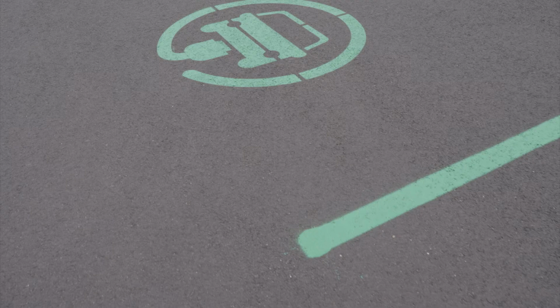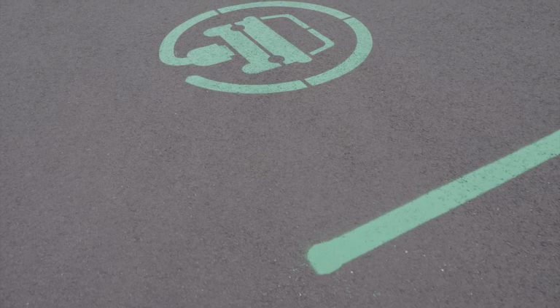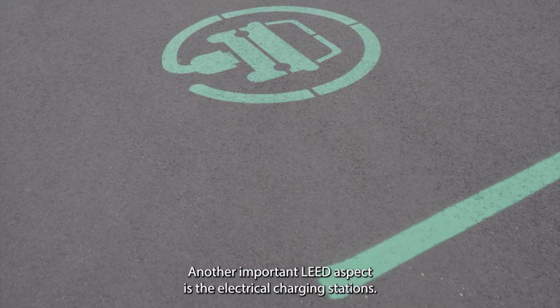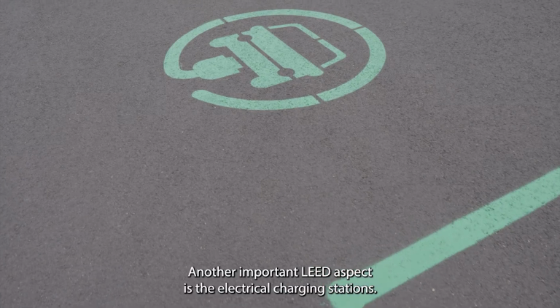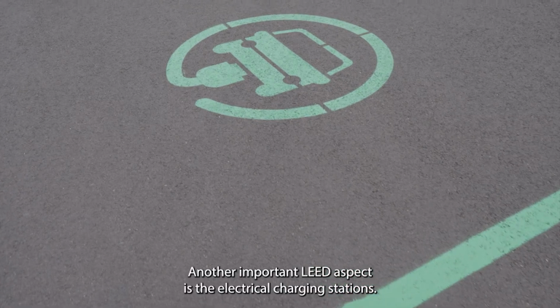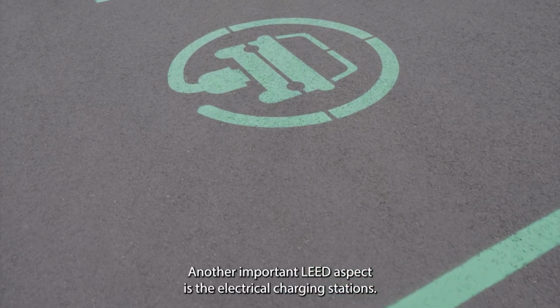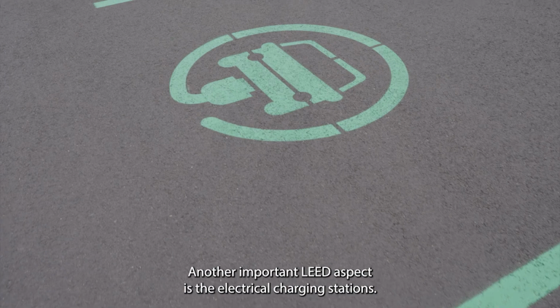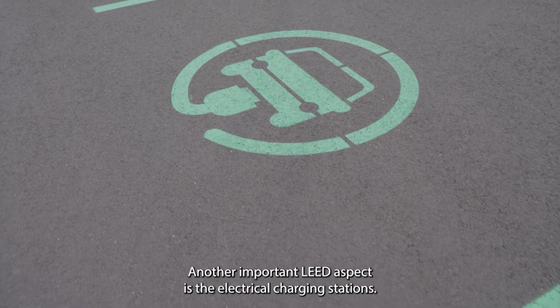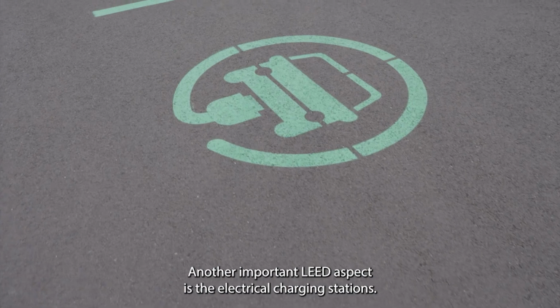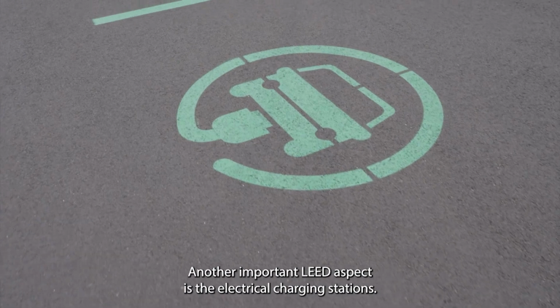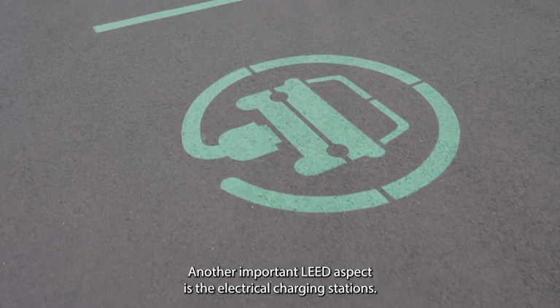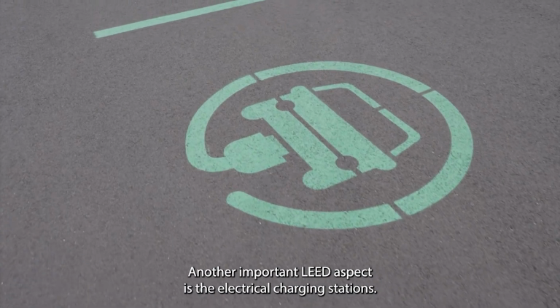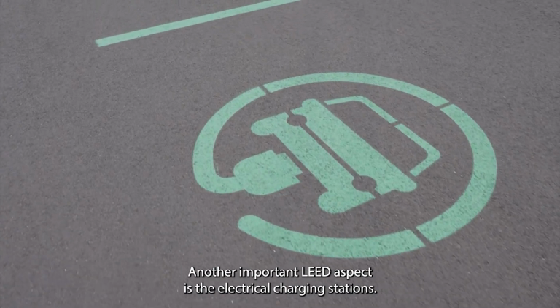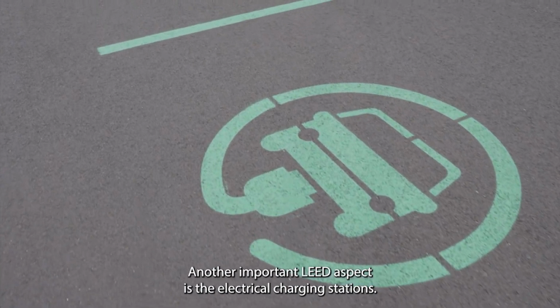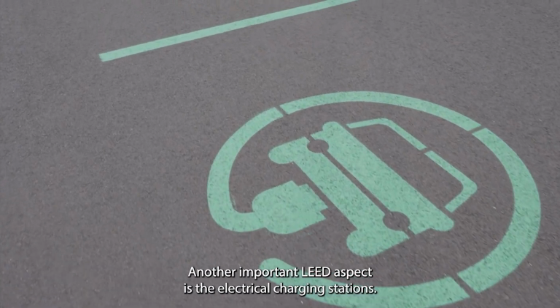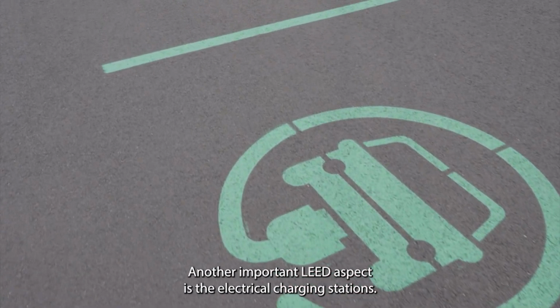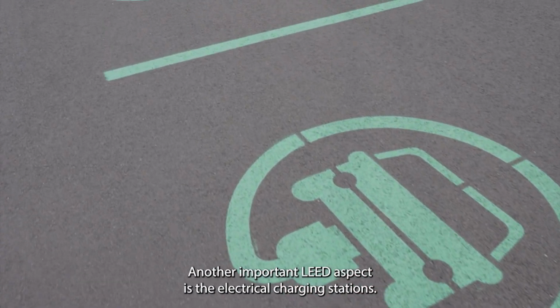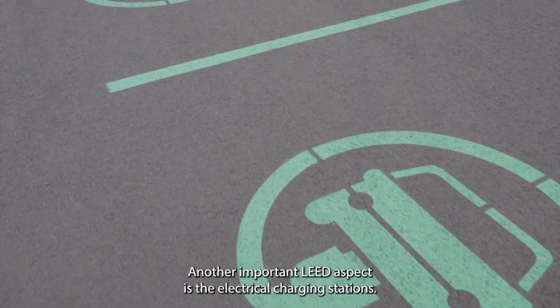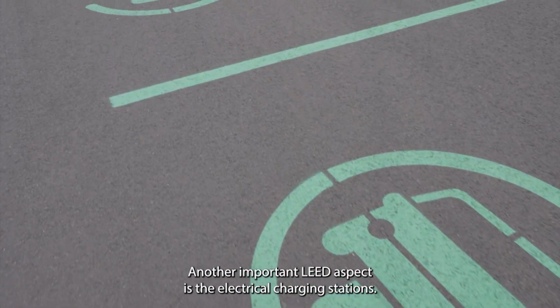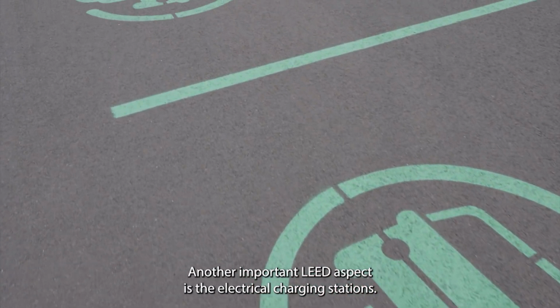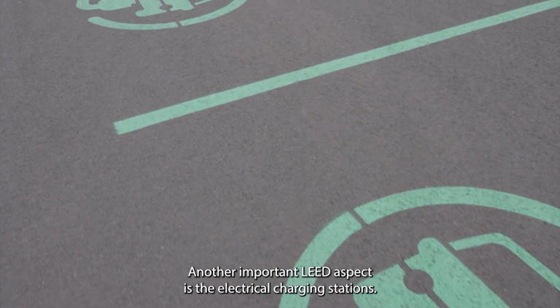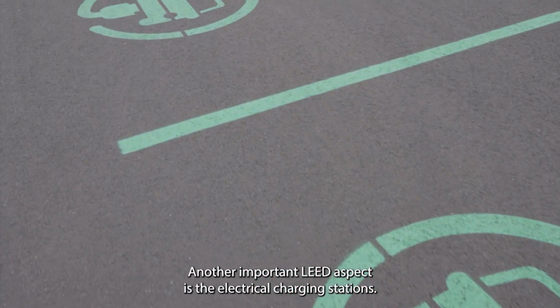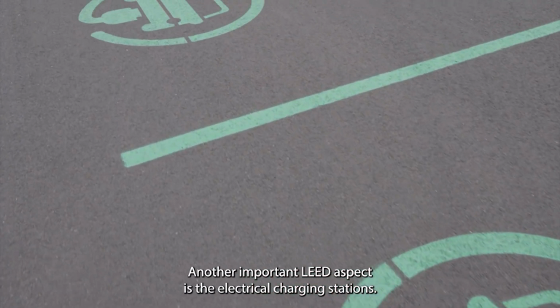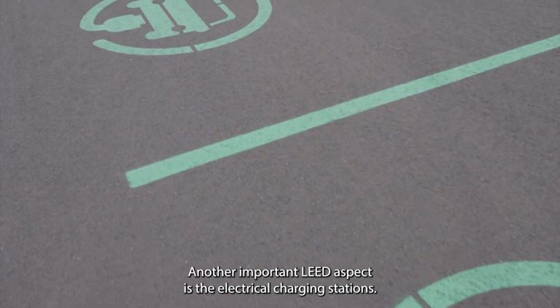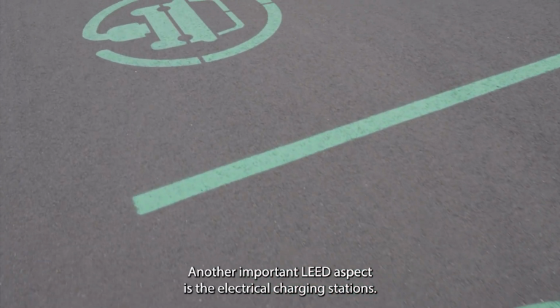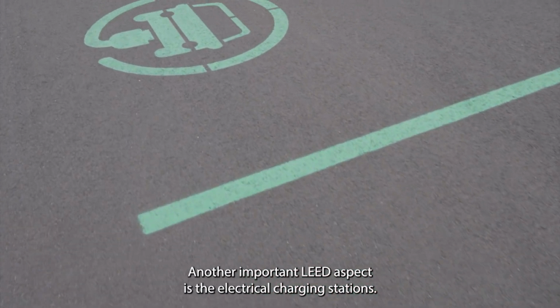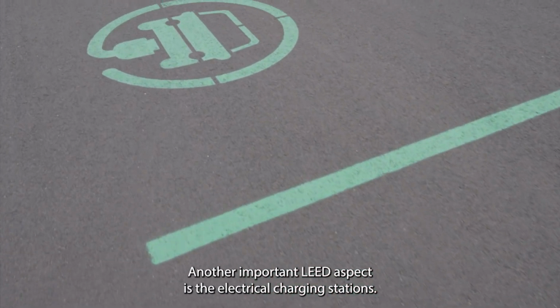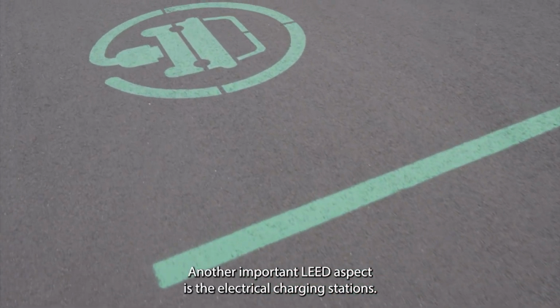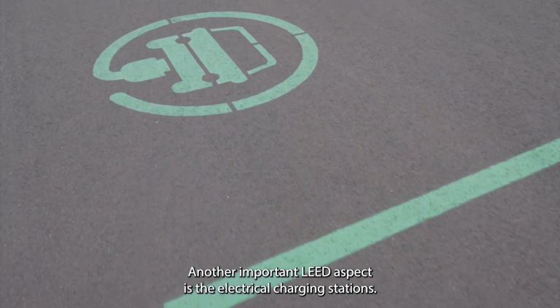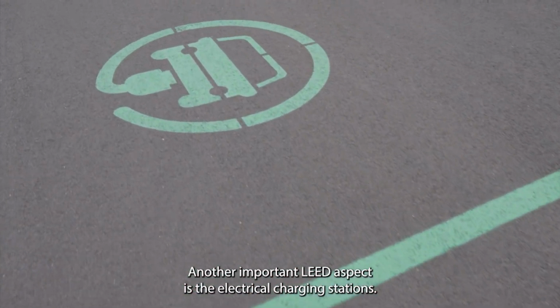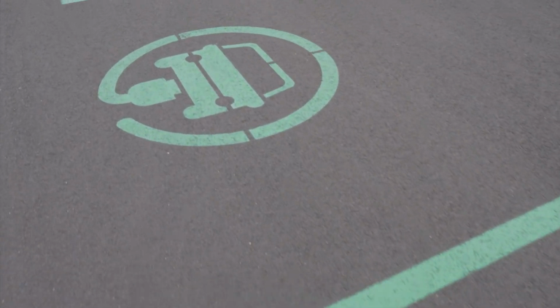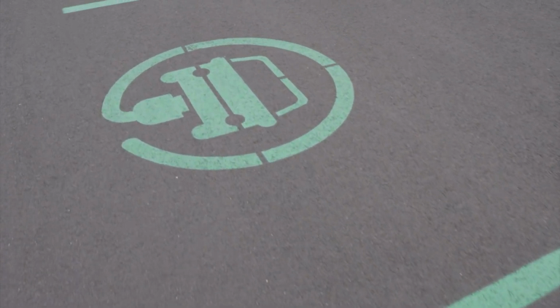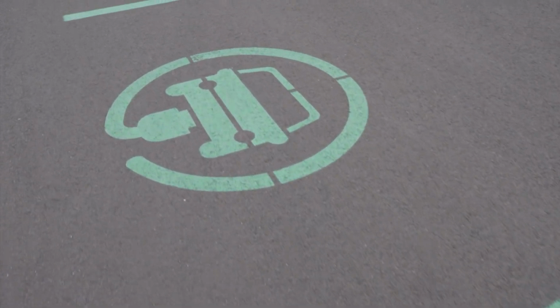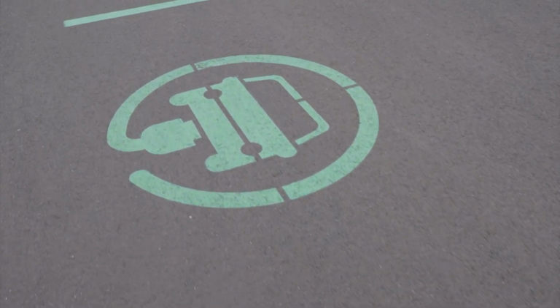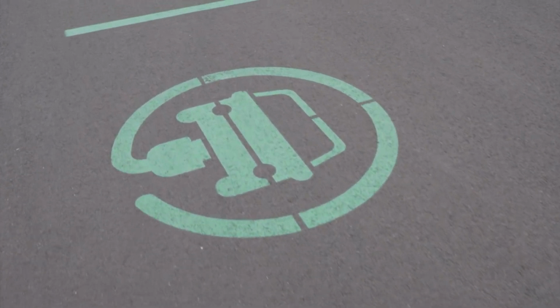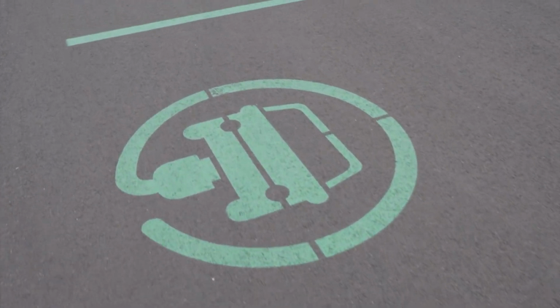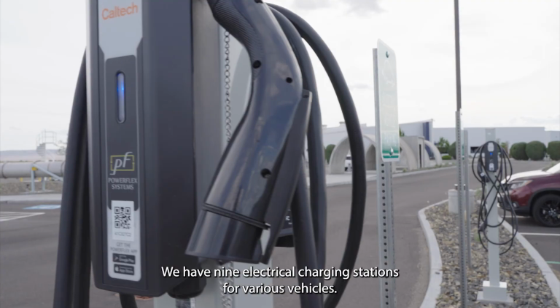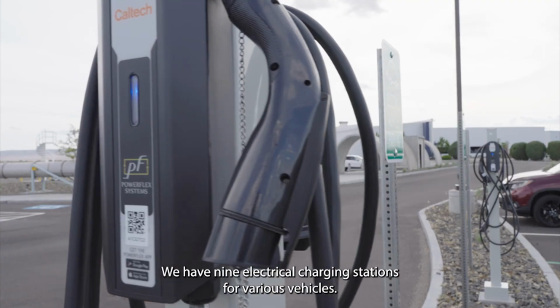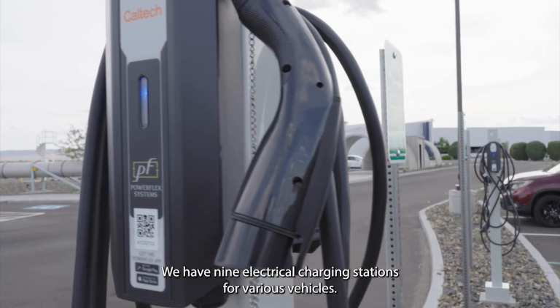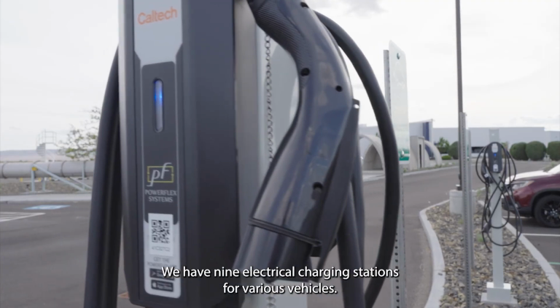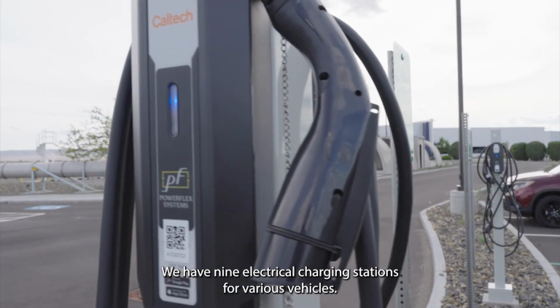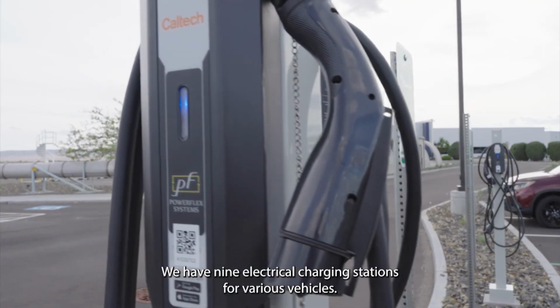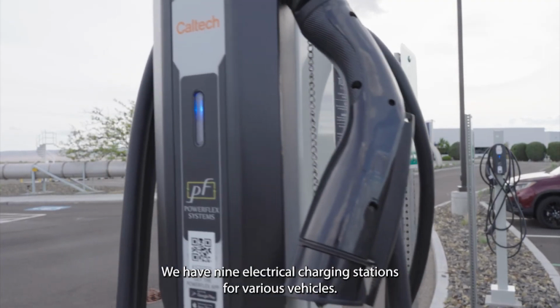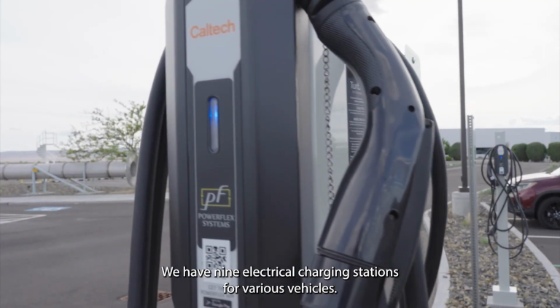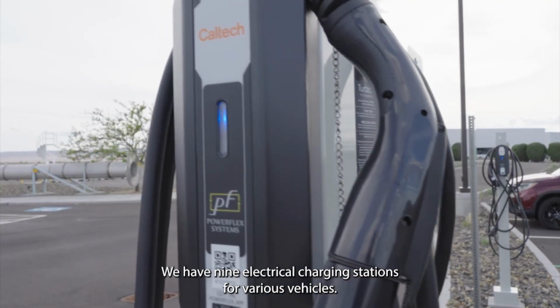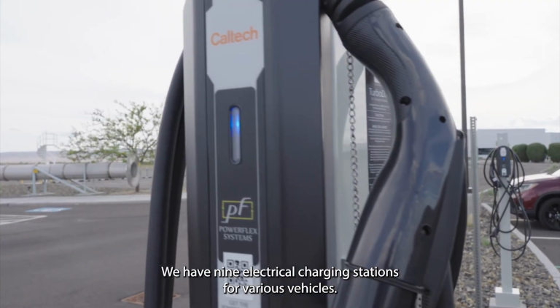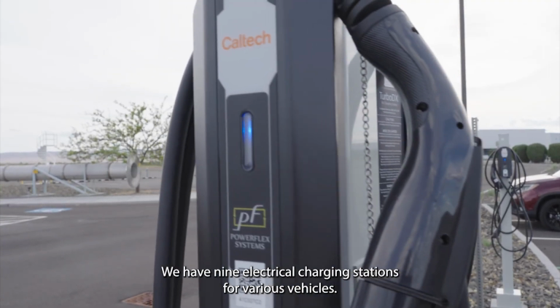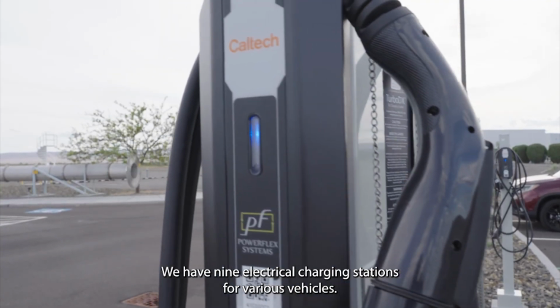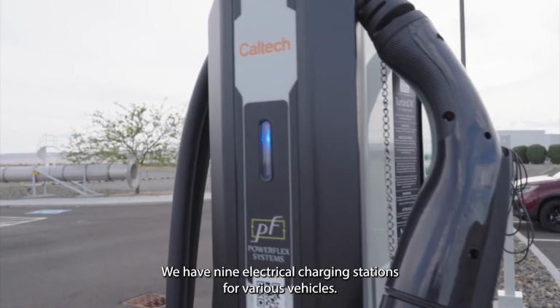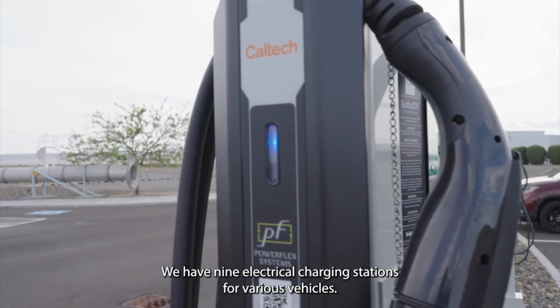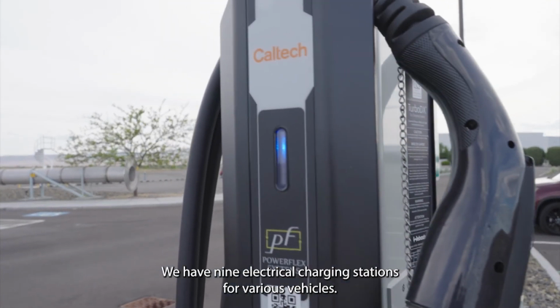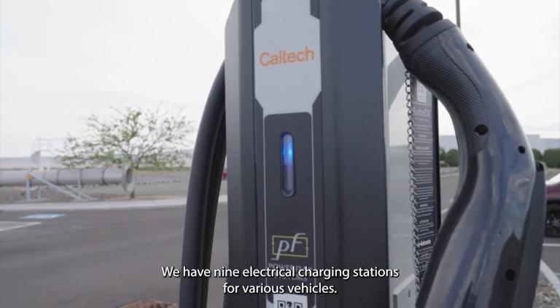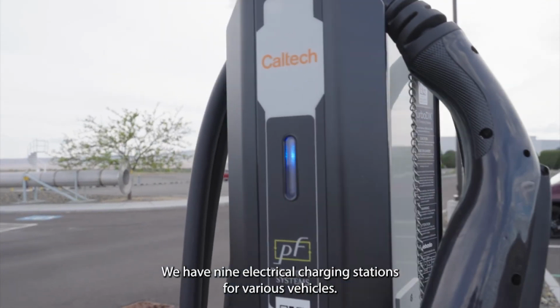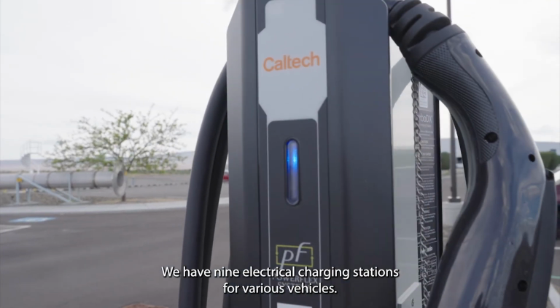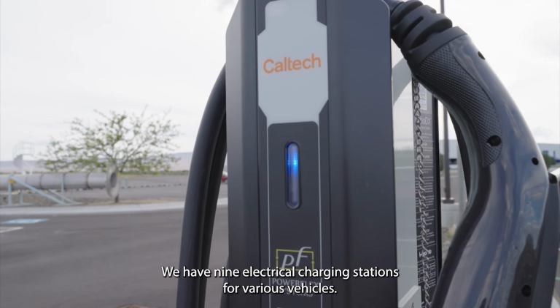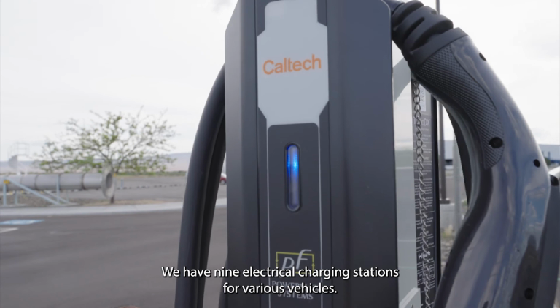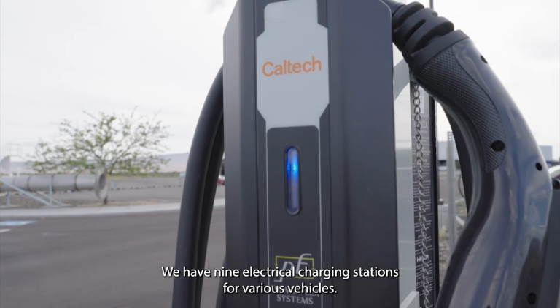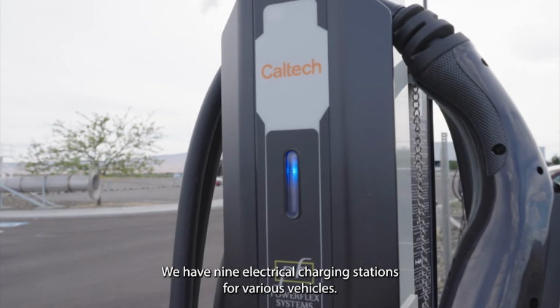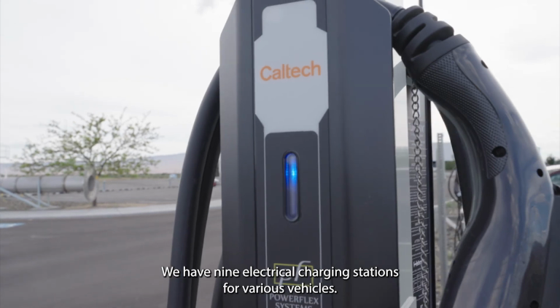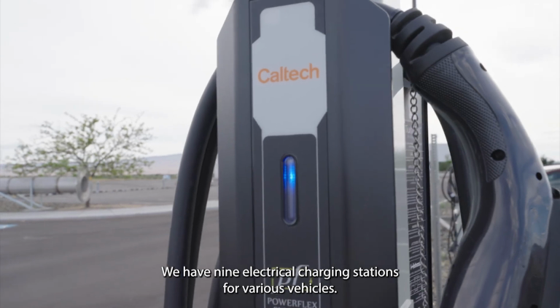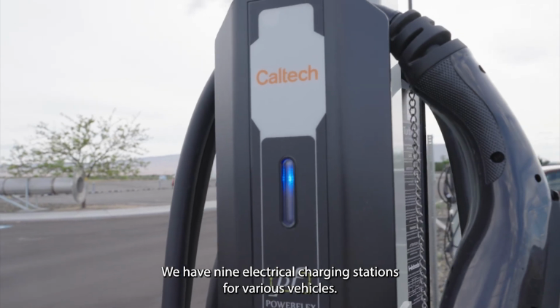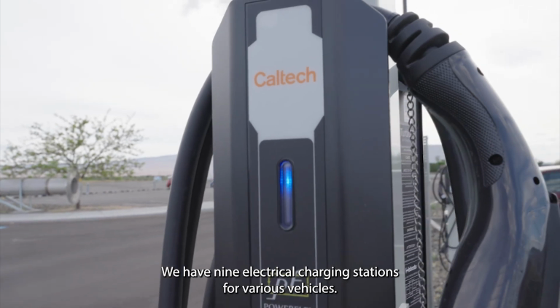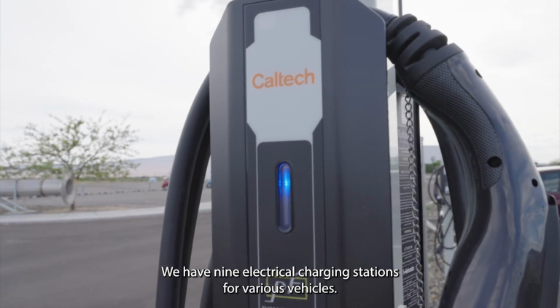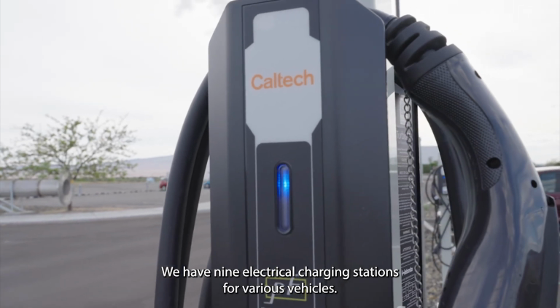Another important LEED aspect is the electrical charging stations. We have nine electrical charging stations for various vehicles.